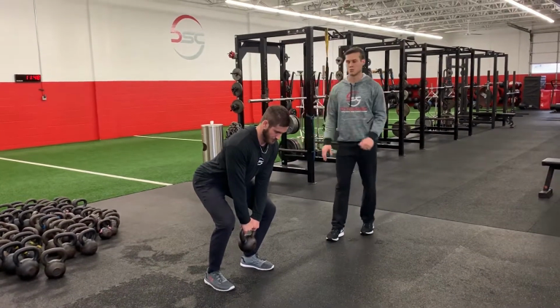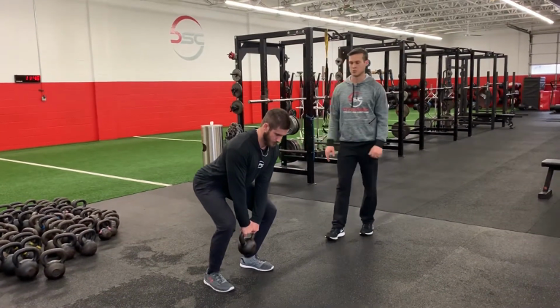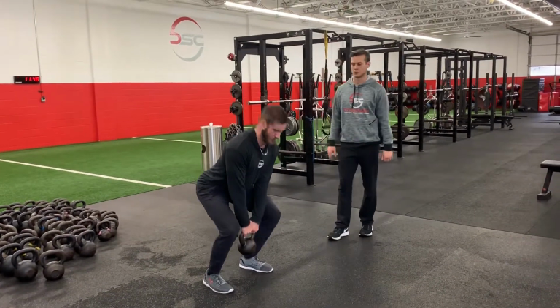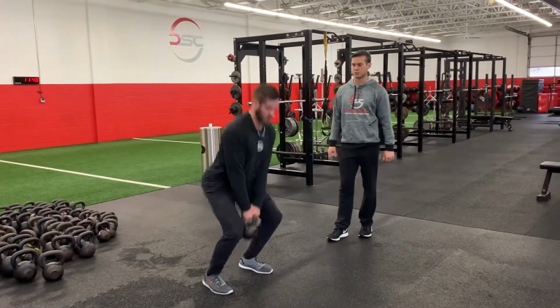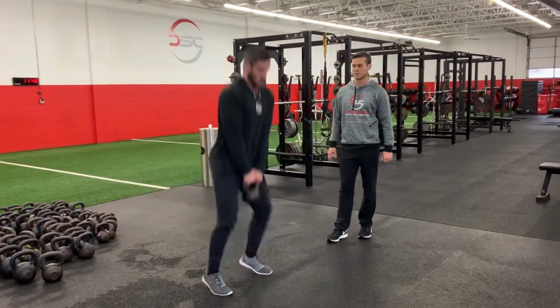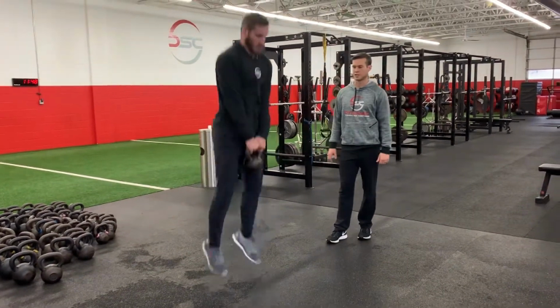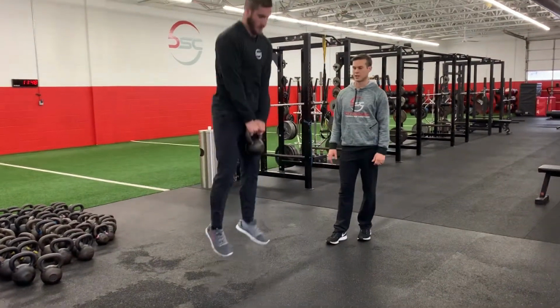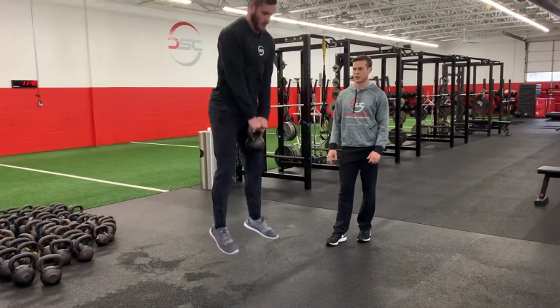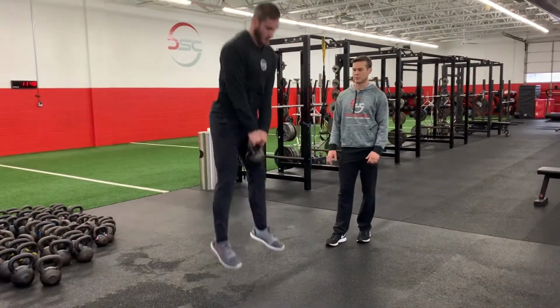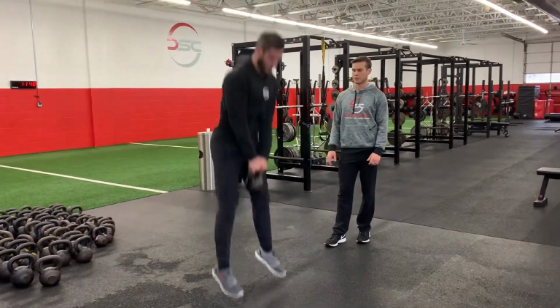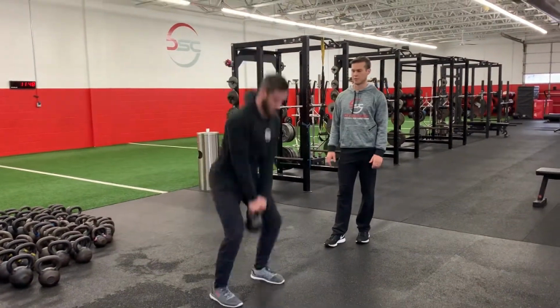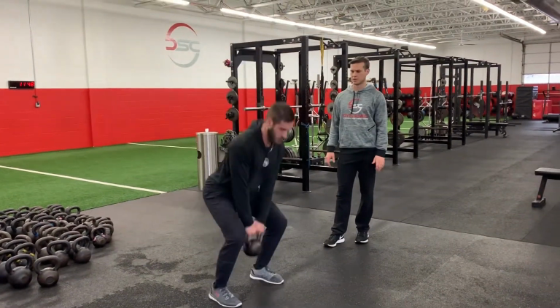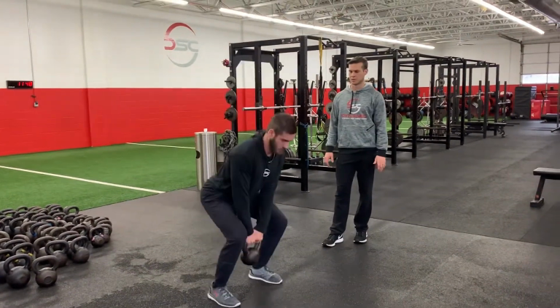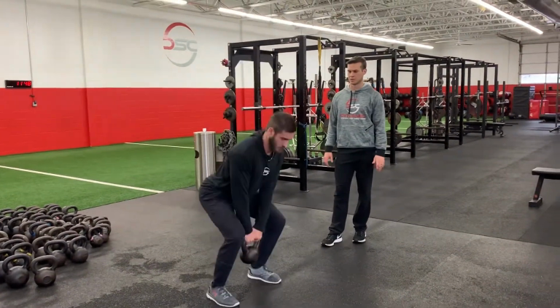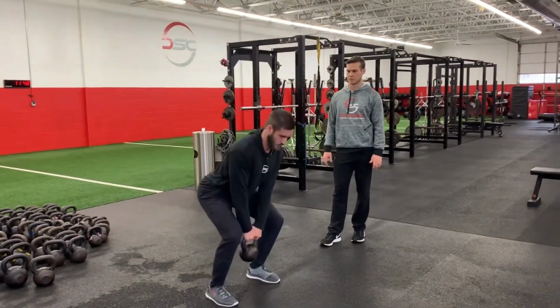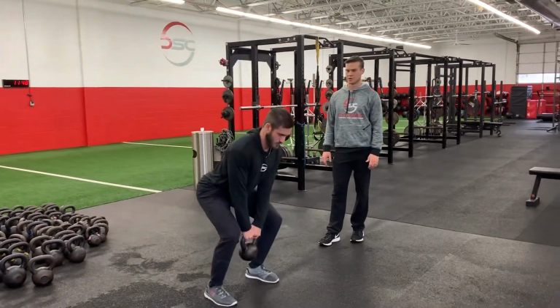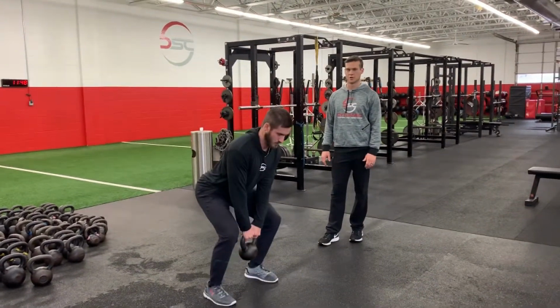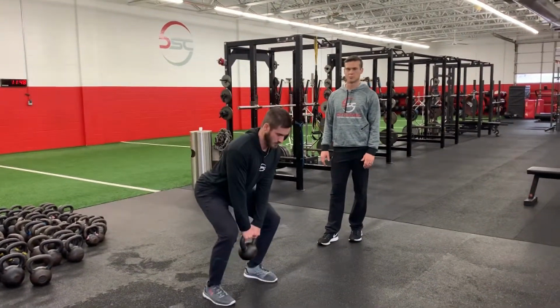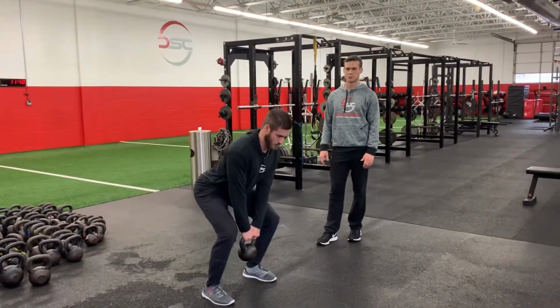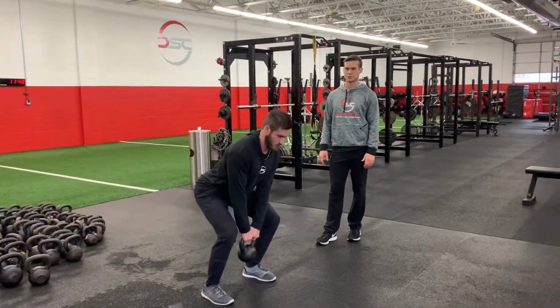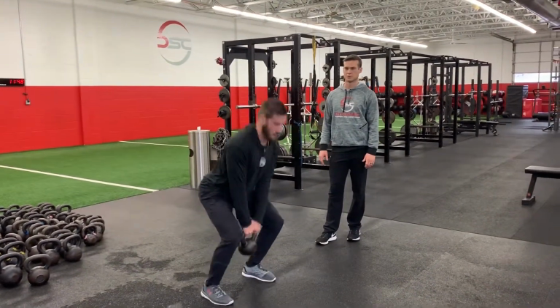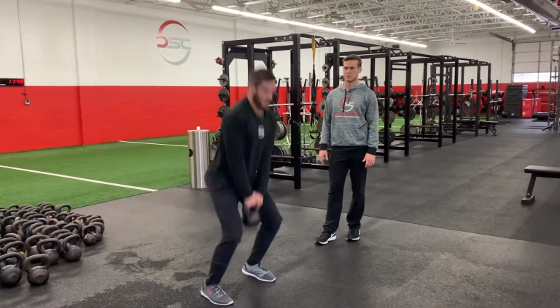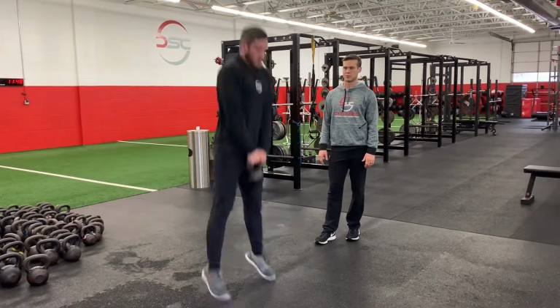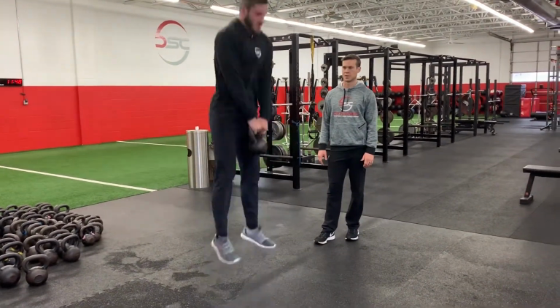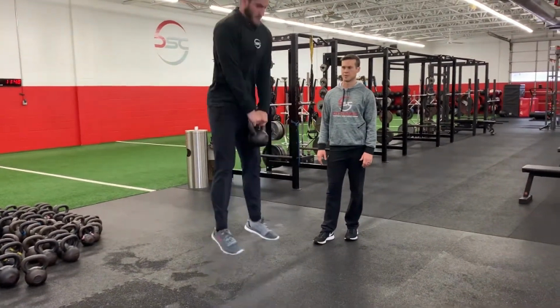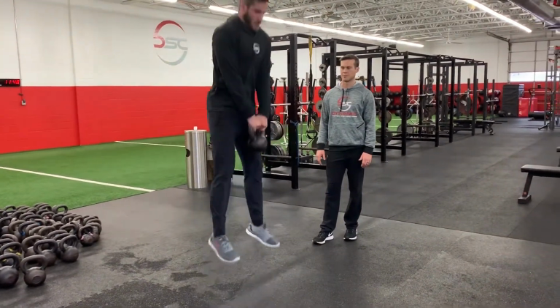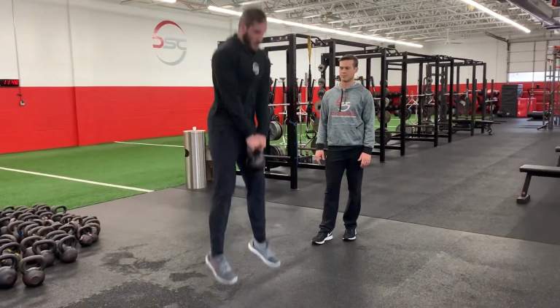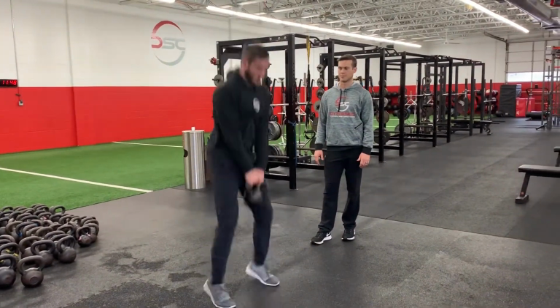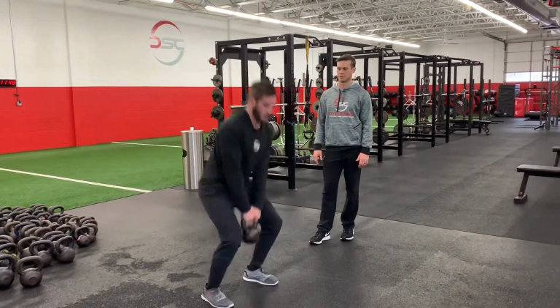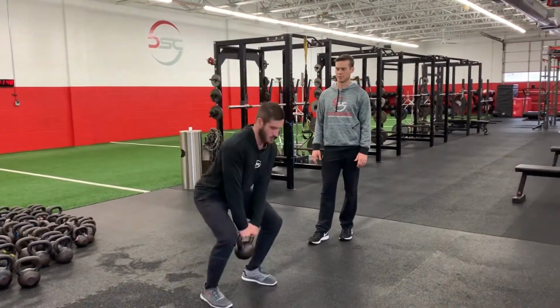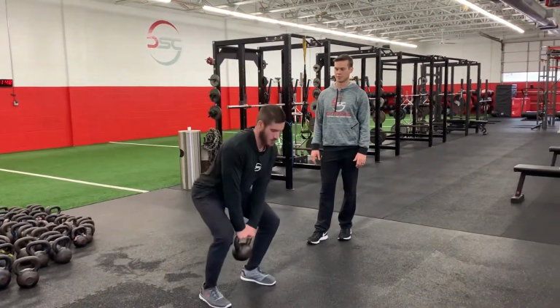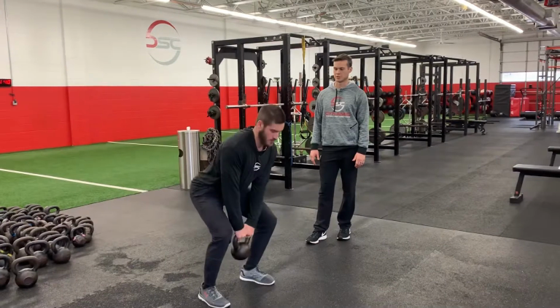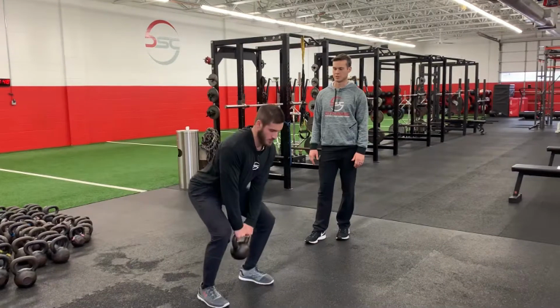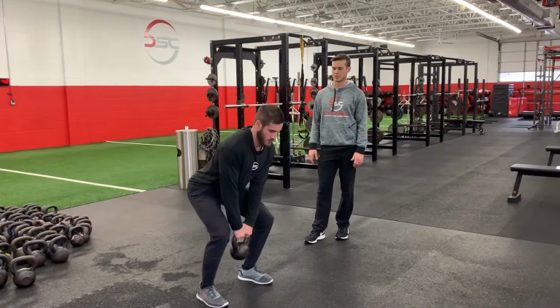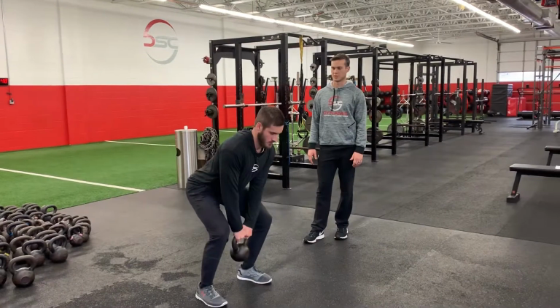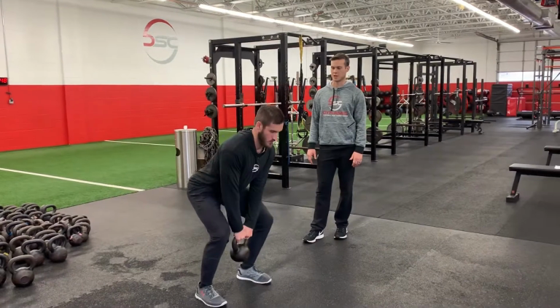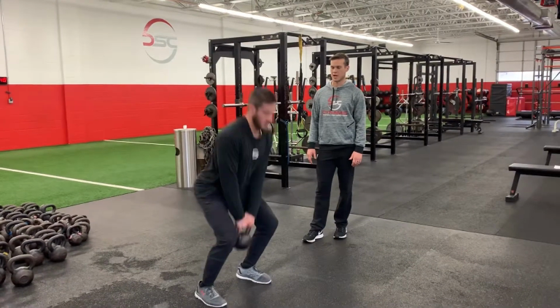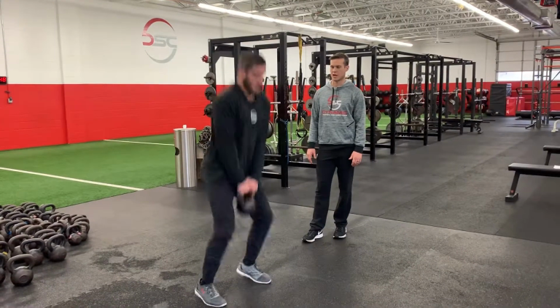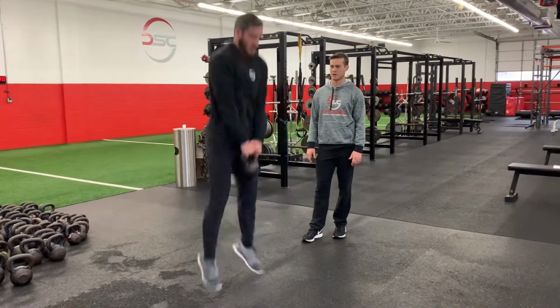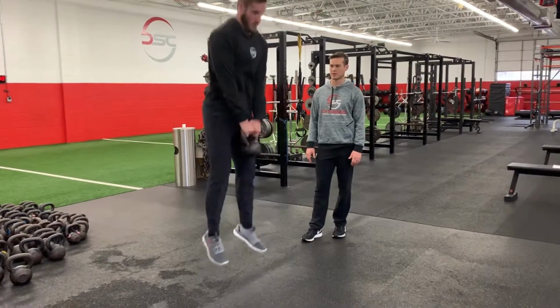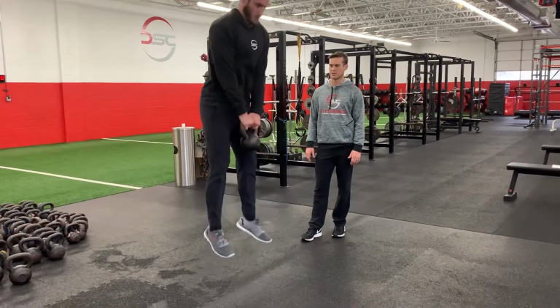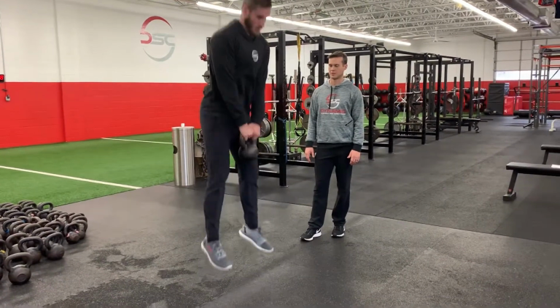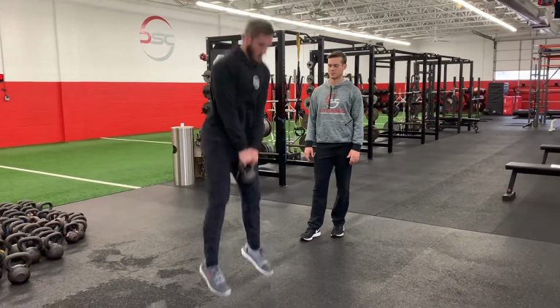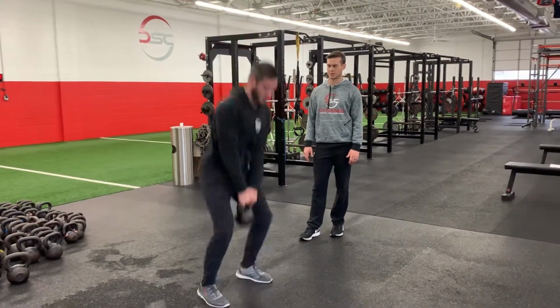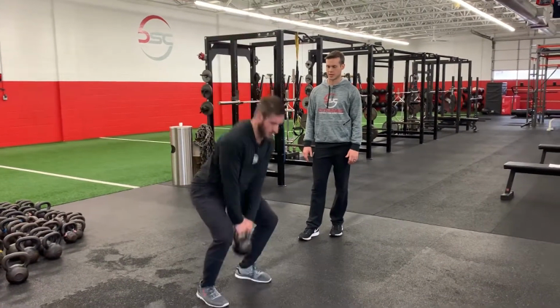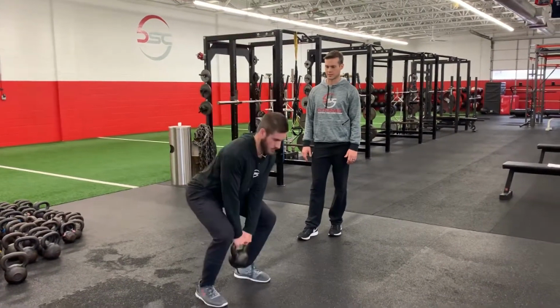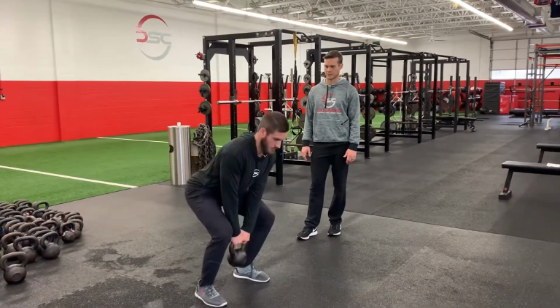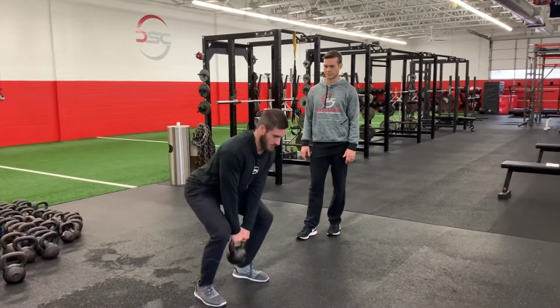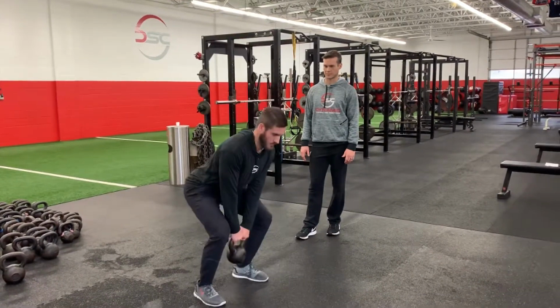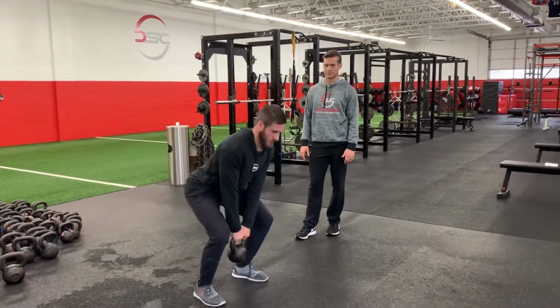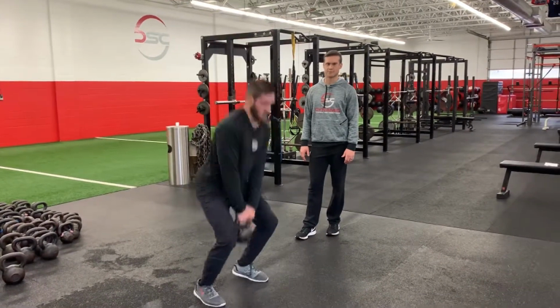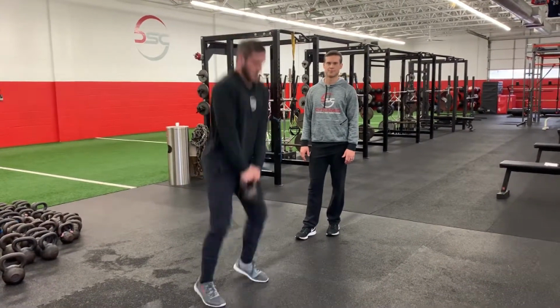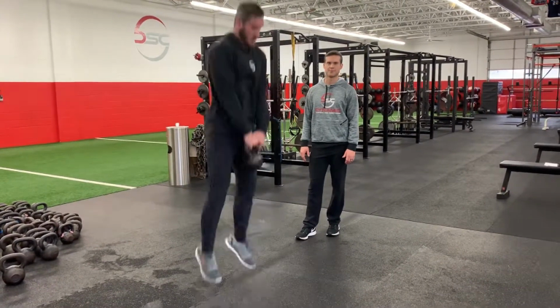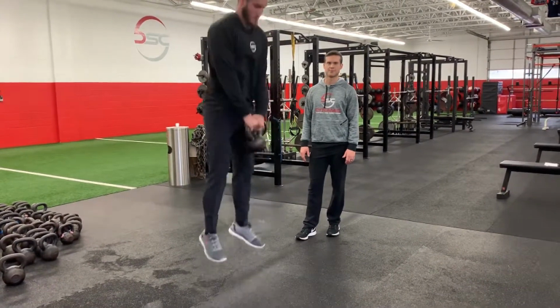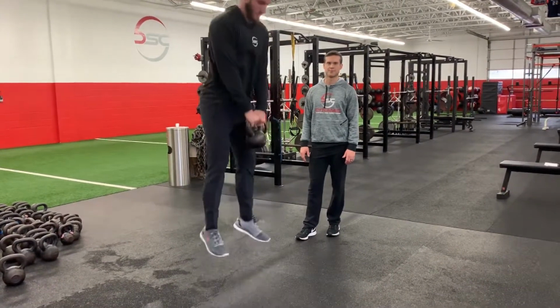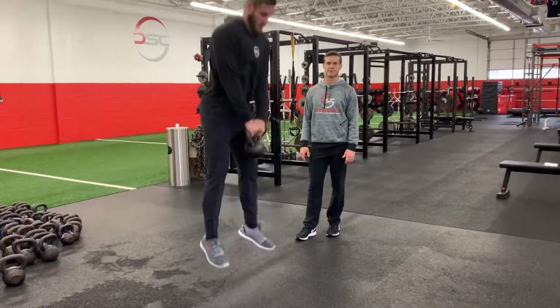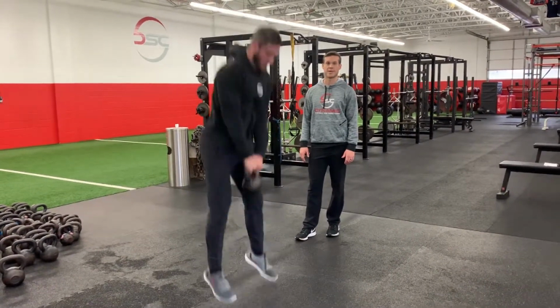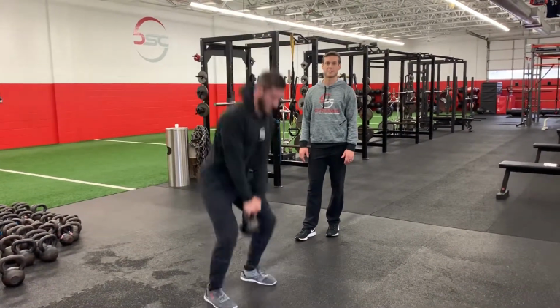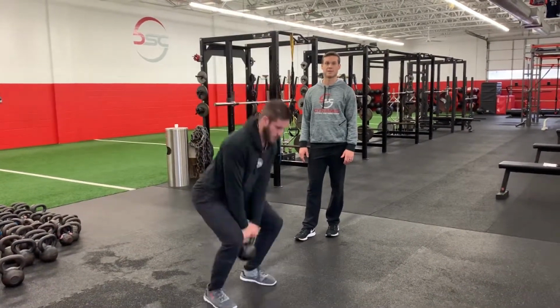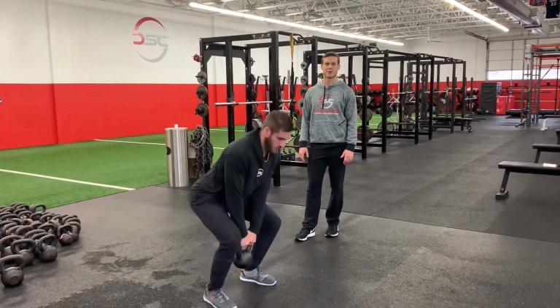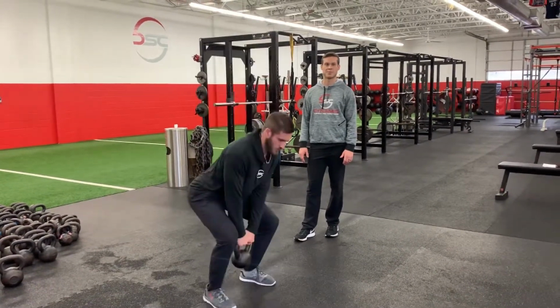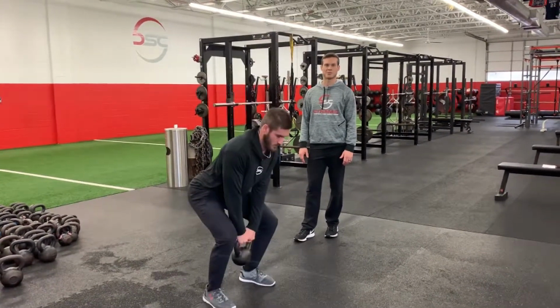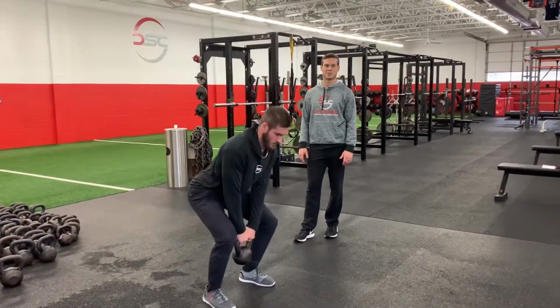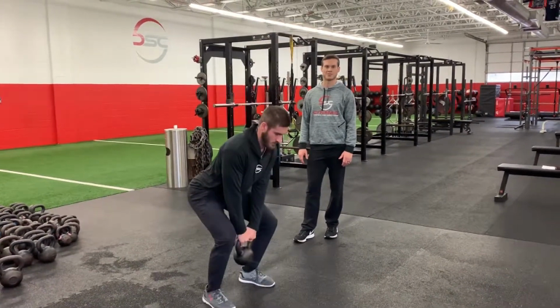Push to his feet, get up, freeze. A little higher, stick. That's the kettlebell jump.